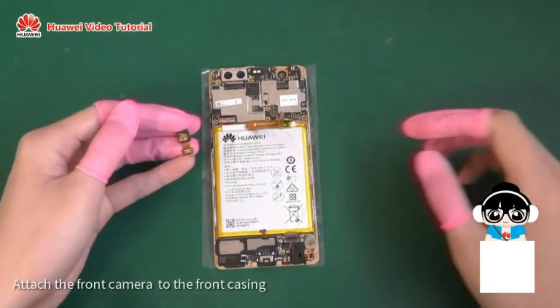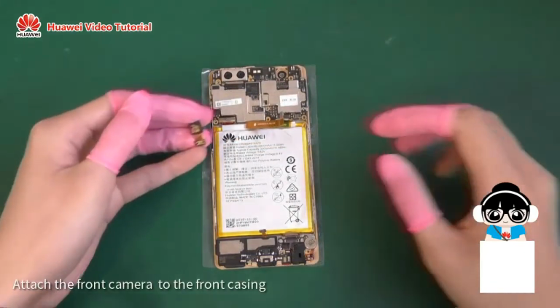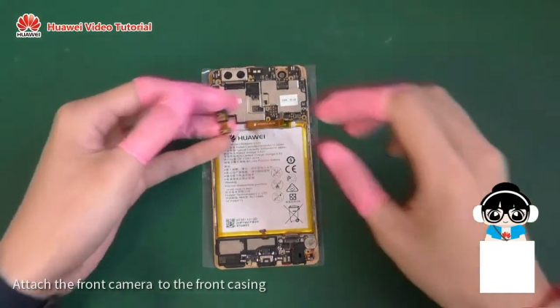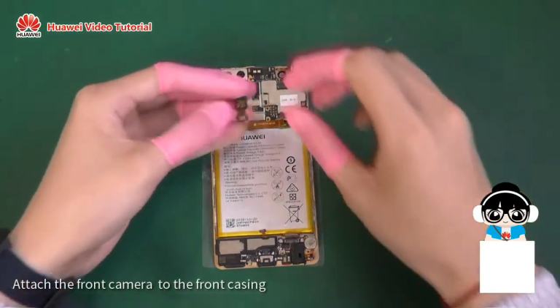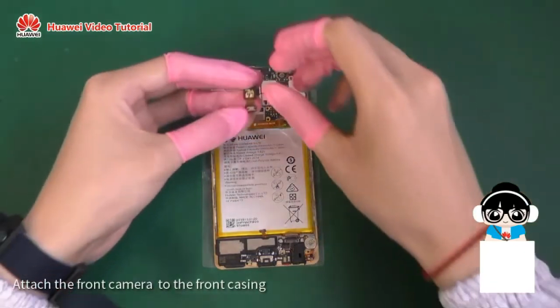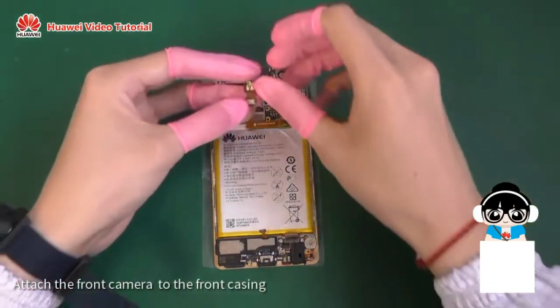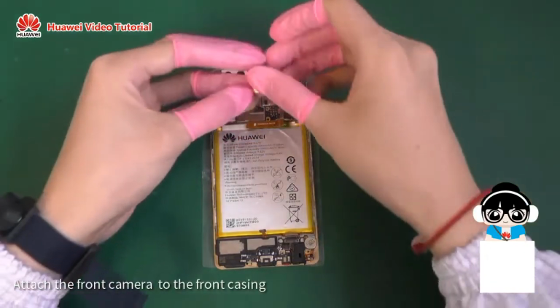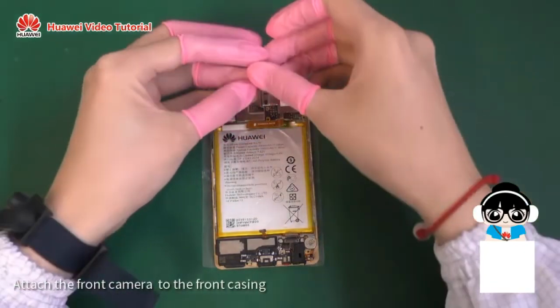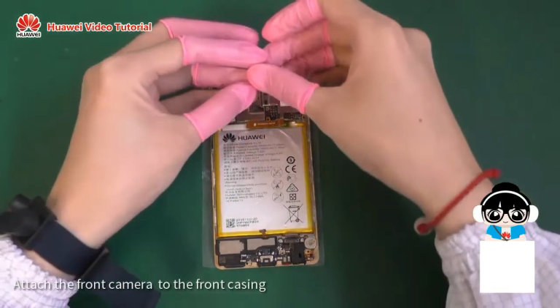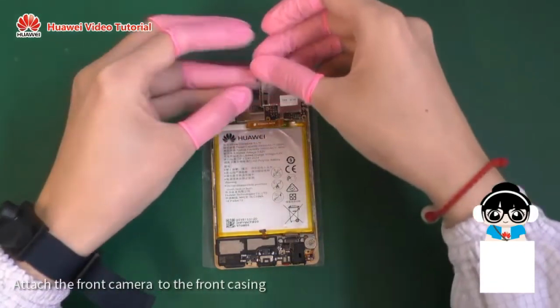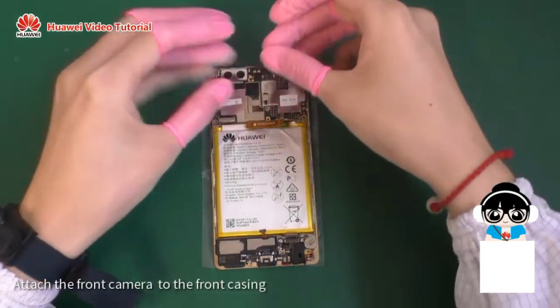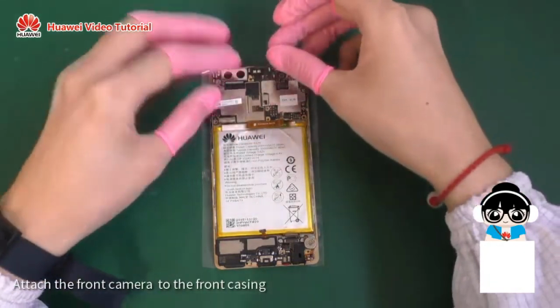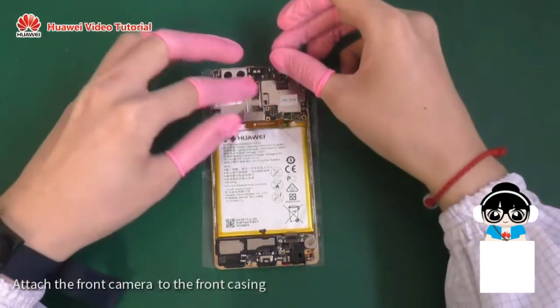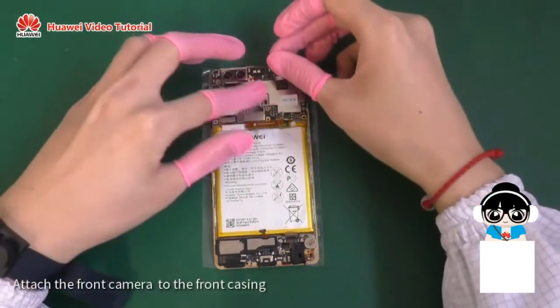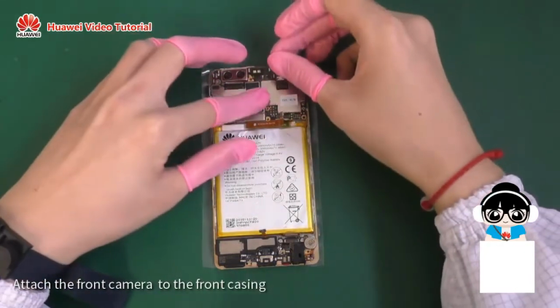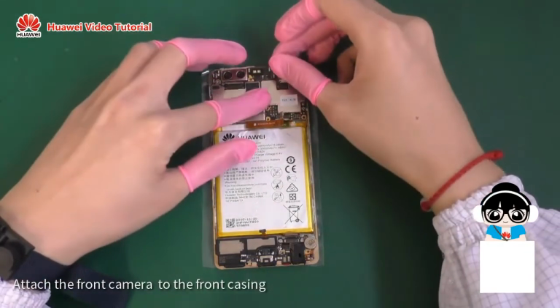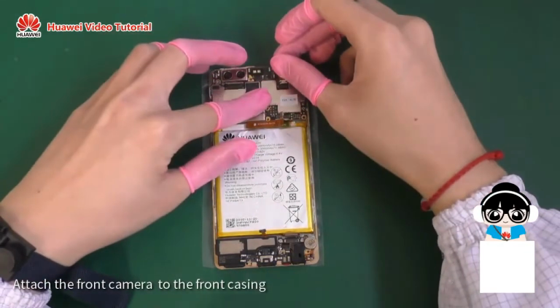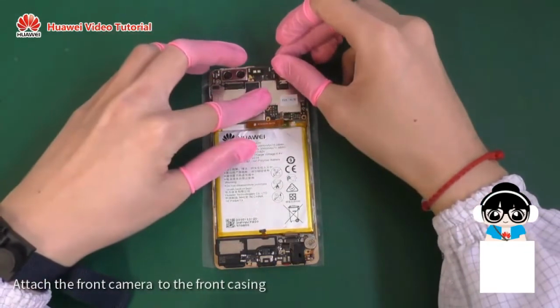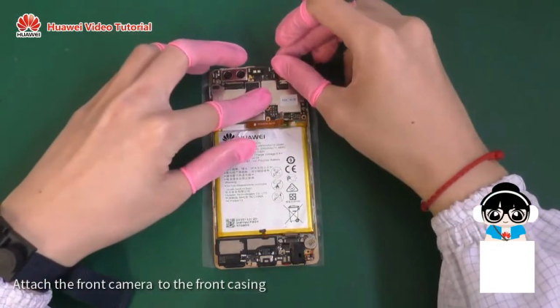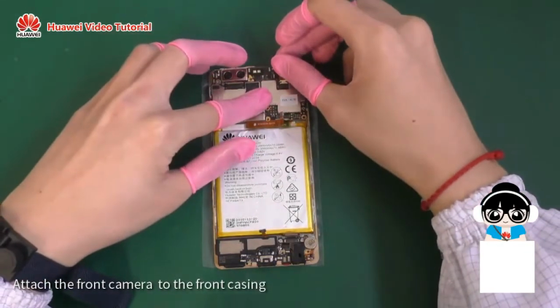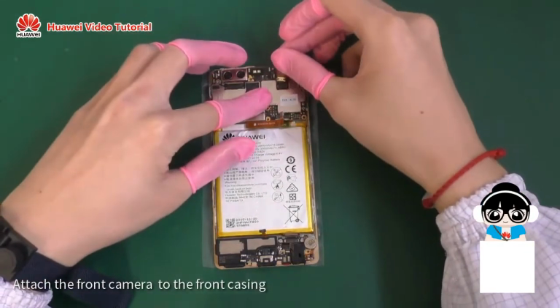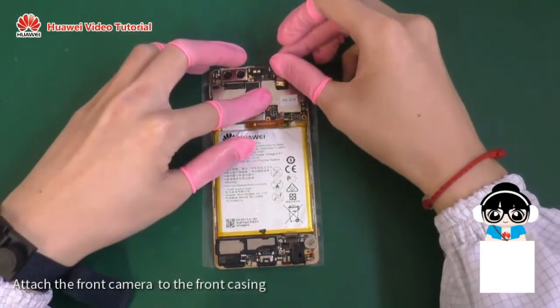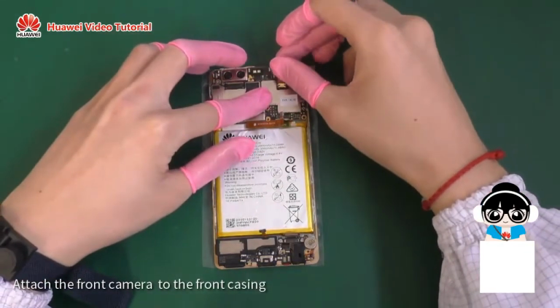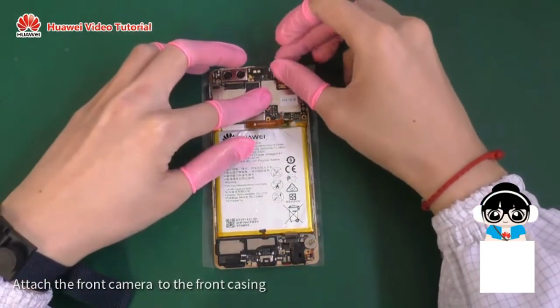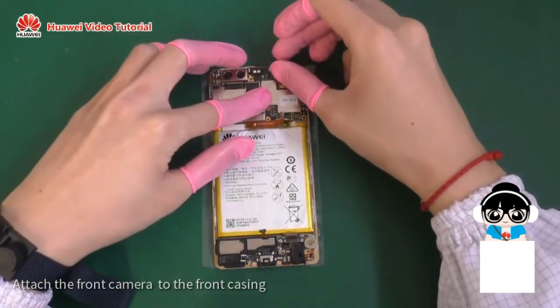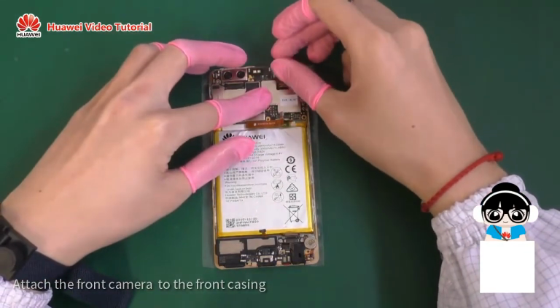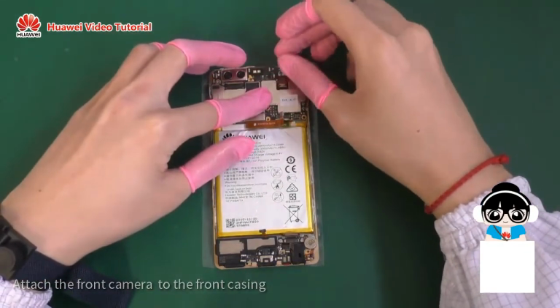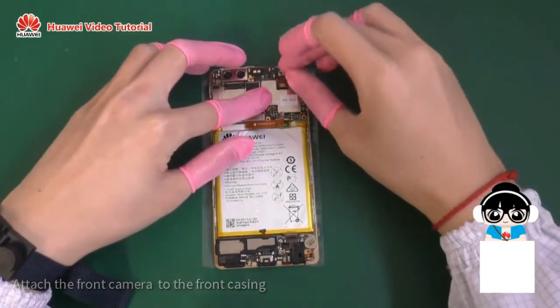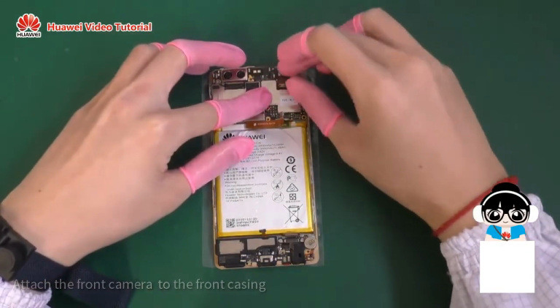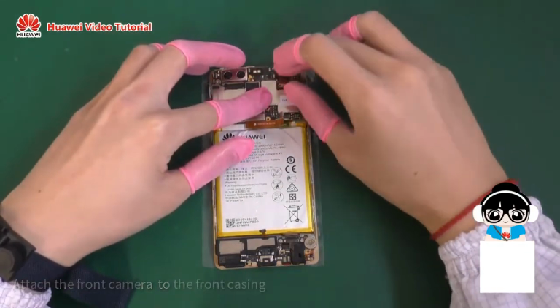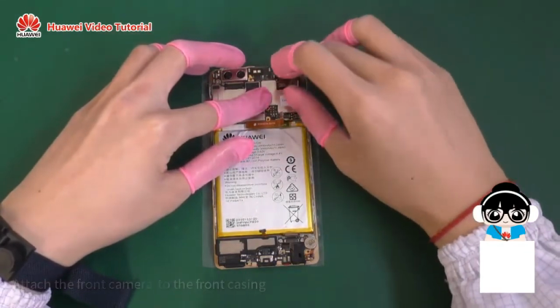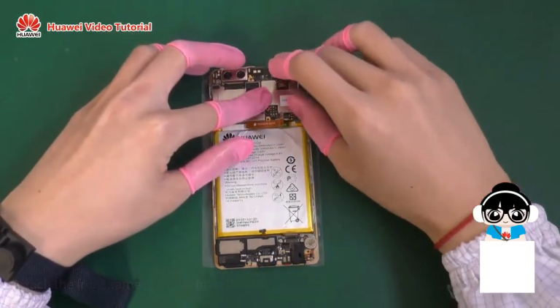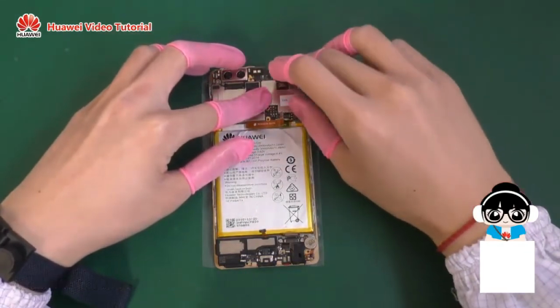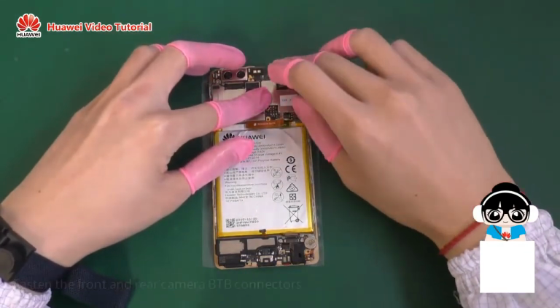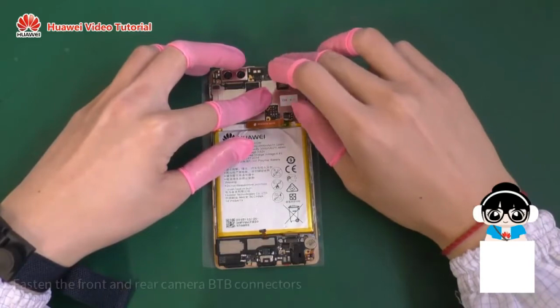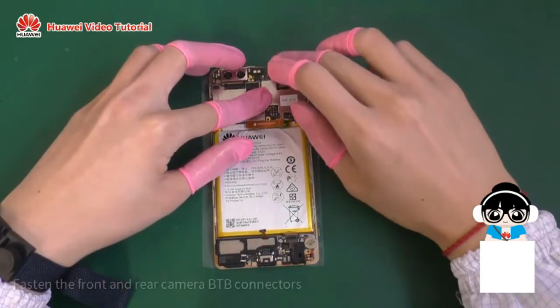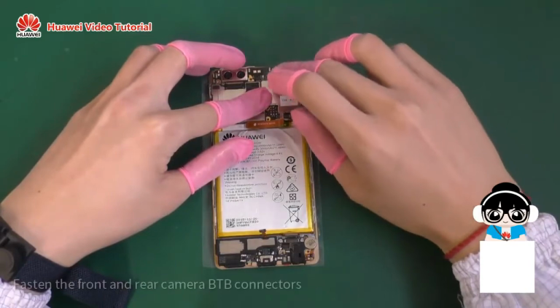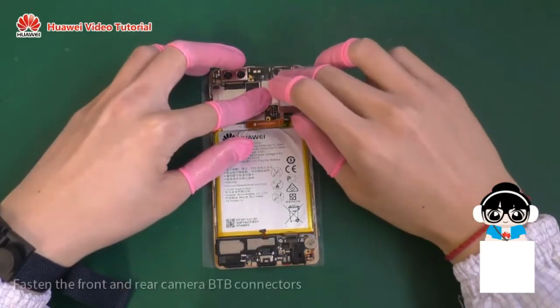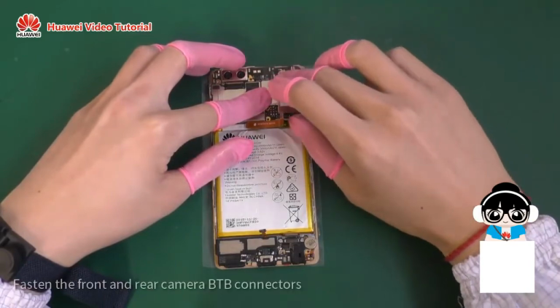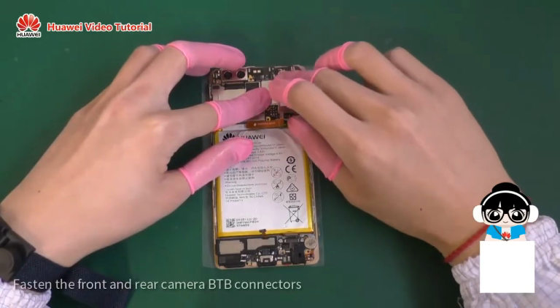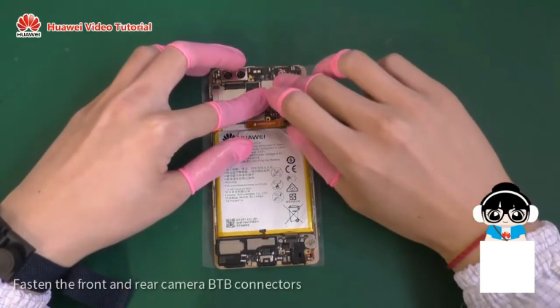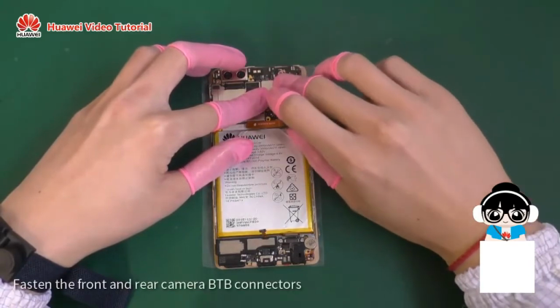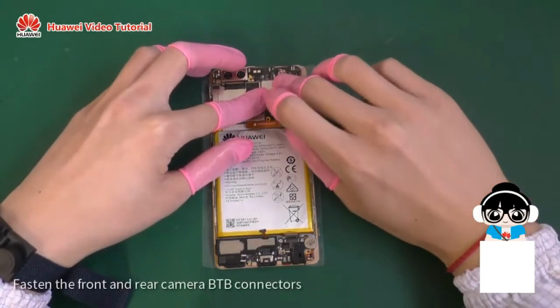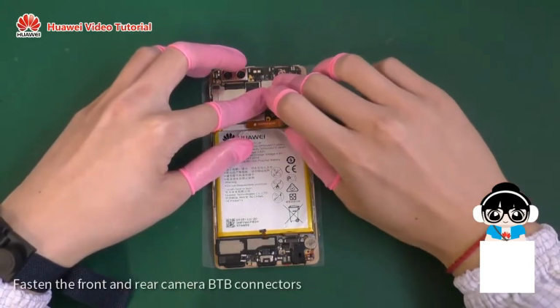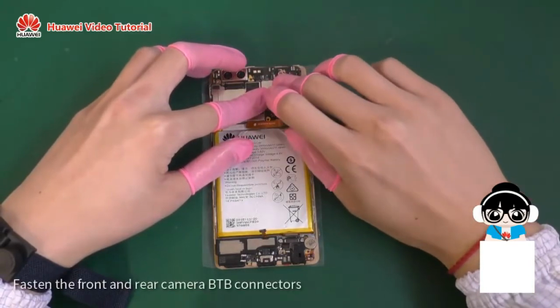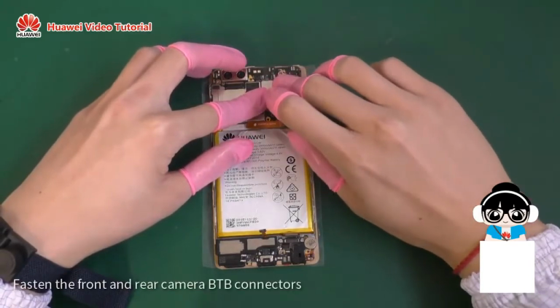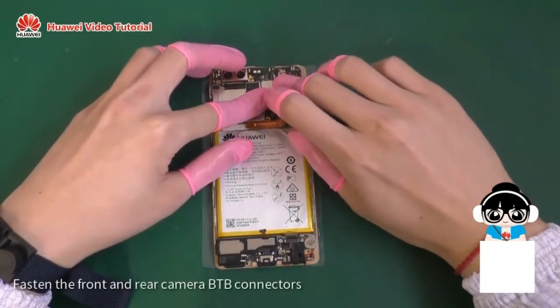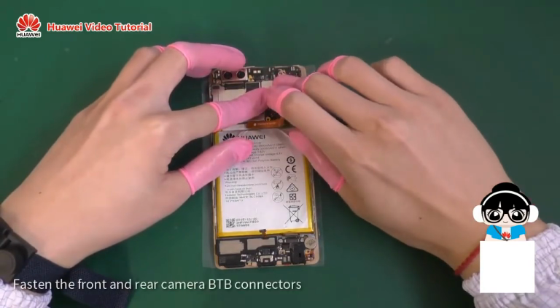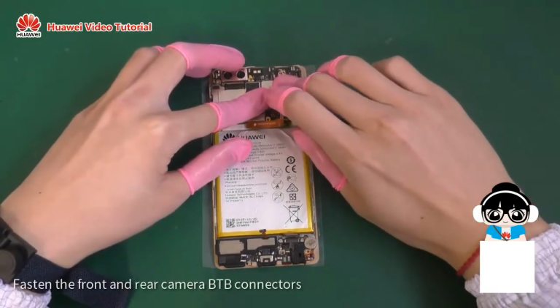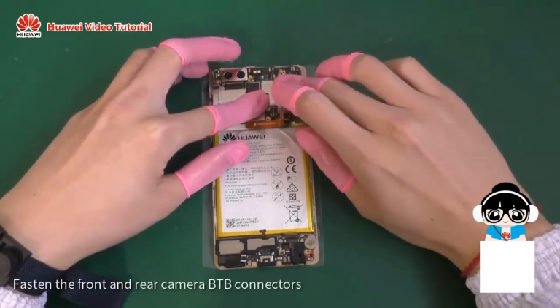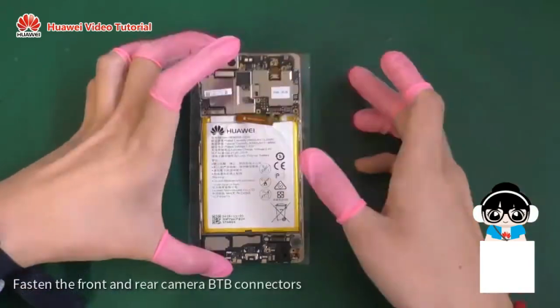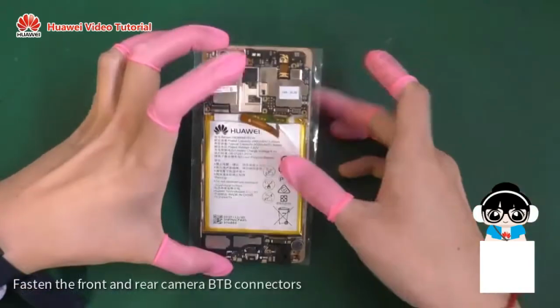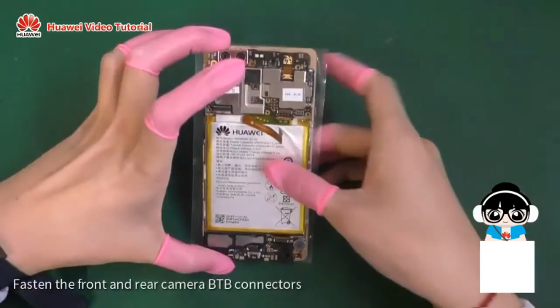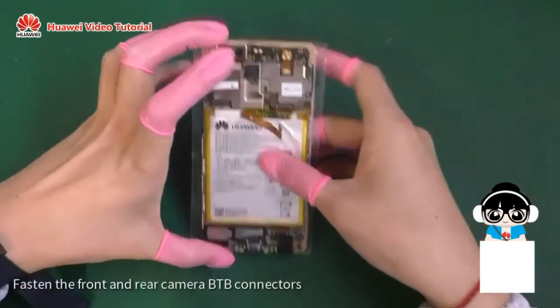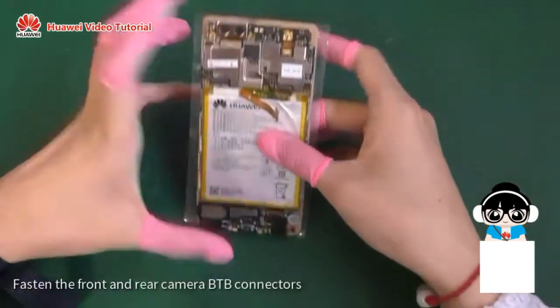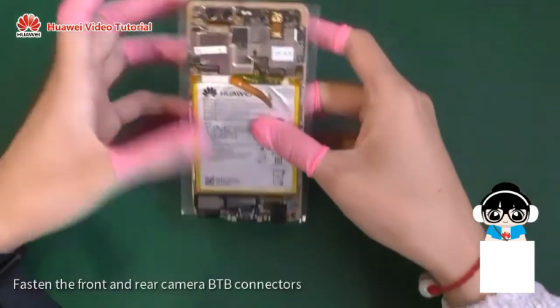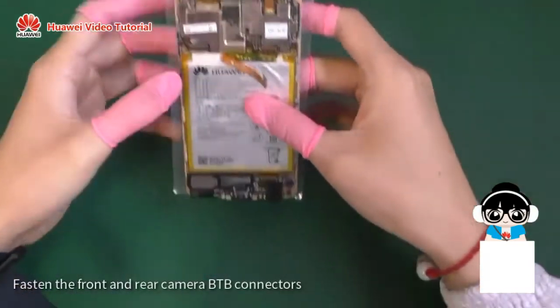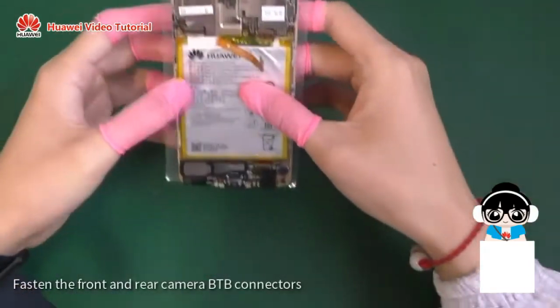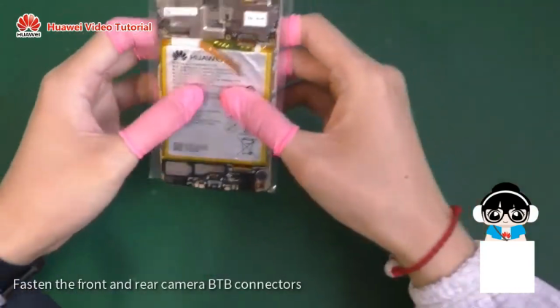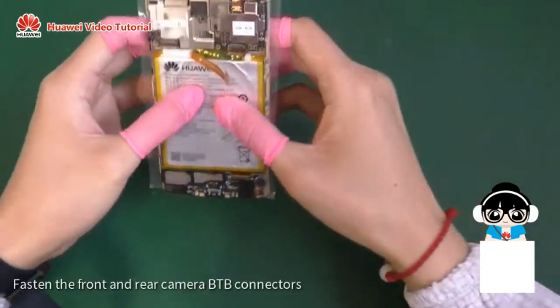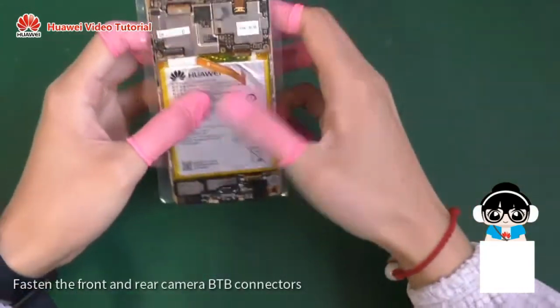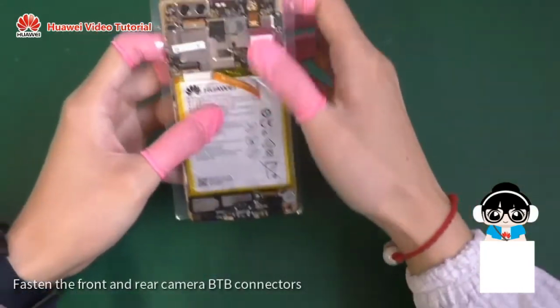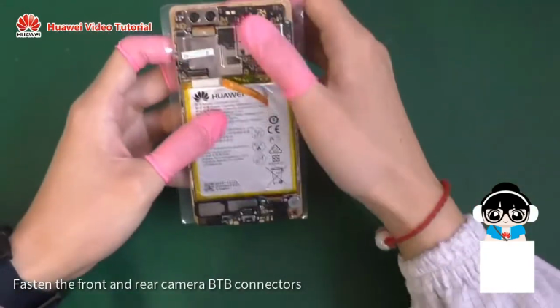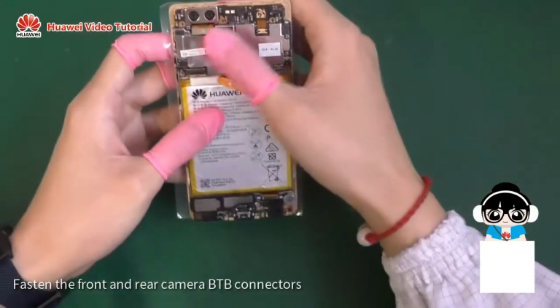Attach the front camera to the front casing. Fasten the front and rear camera B2B connectors.